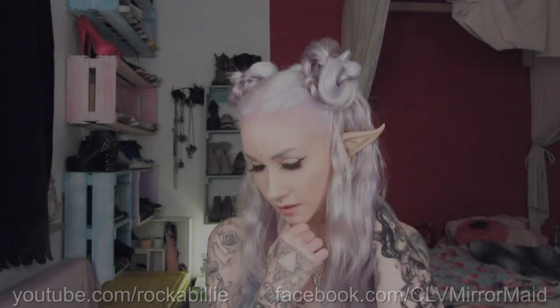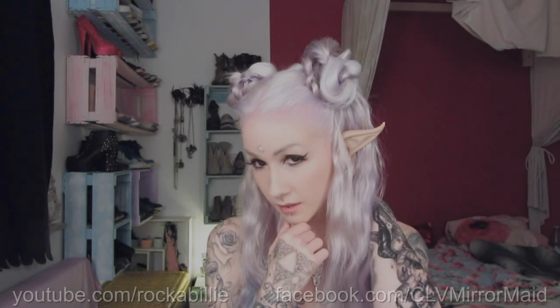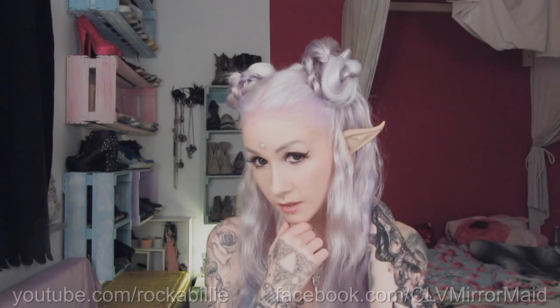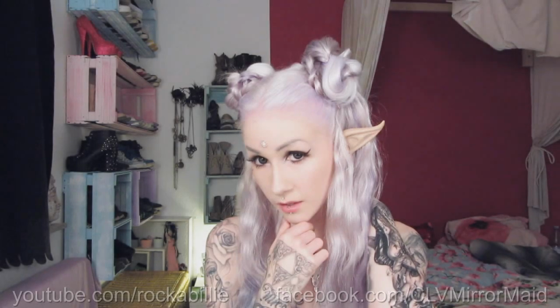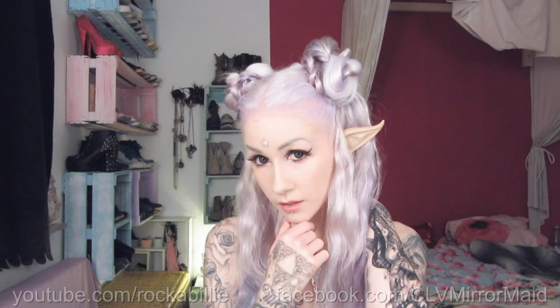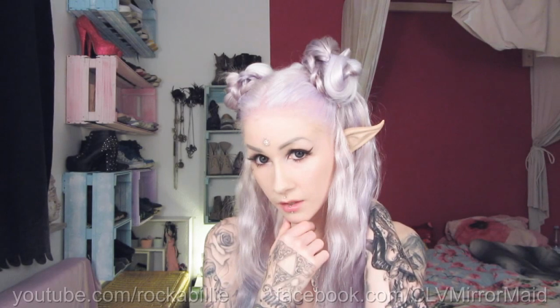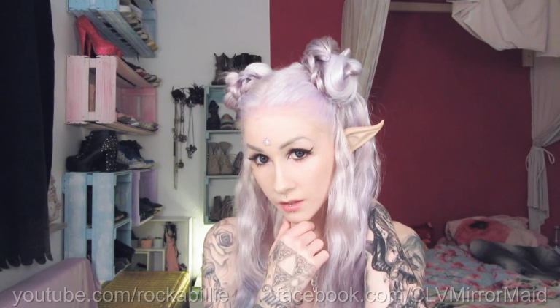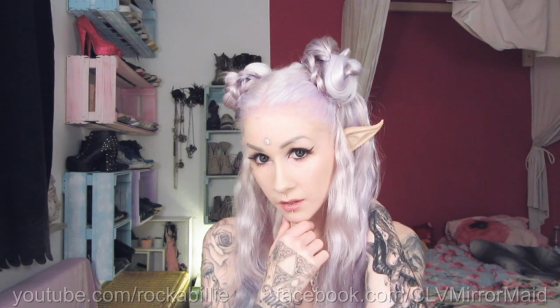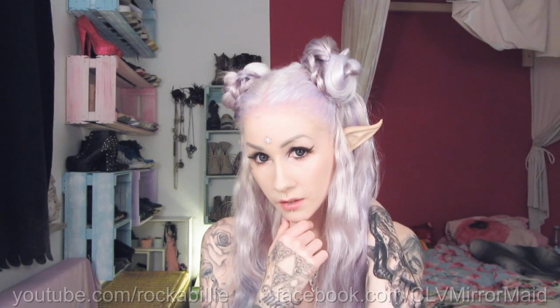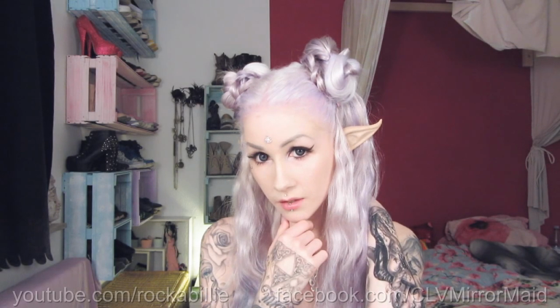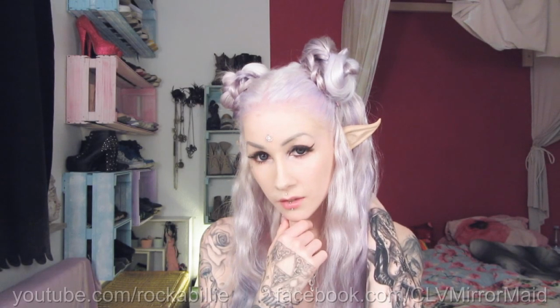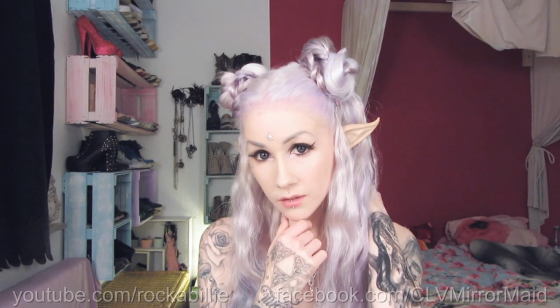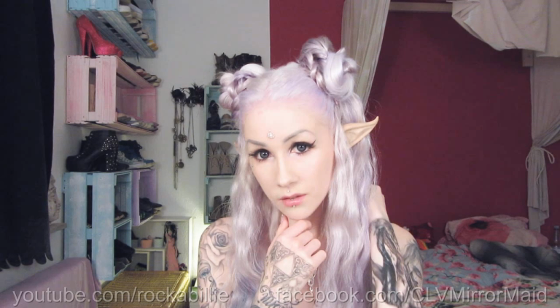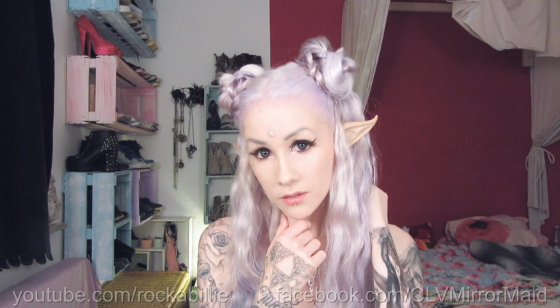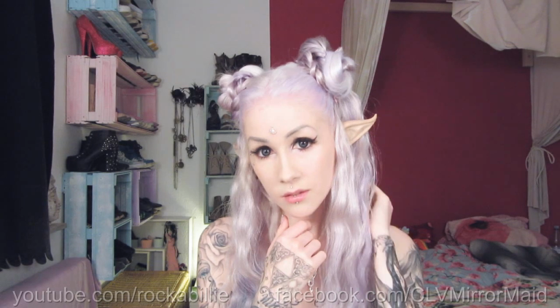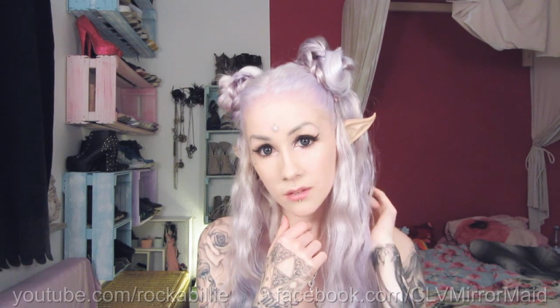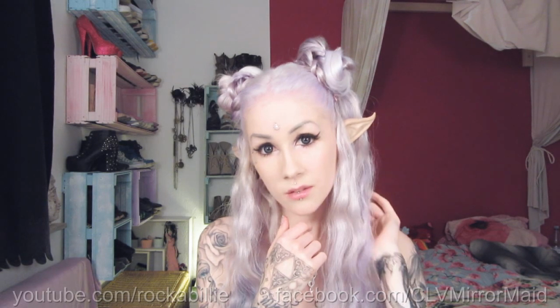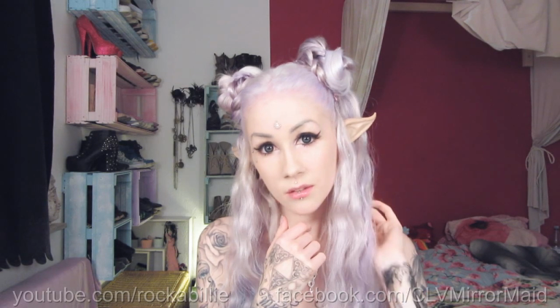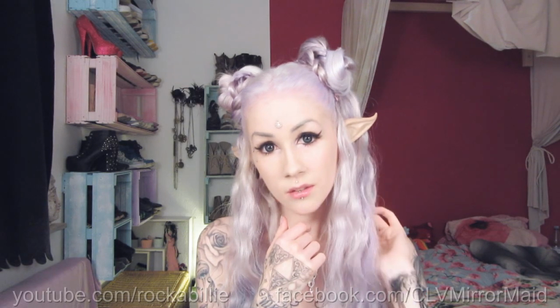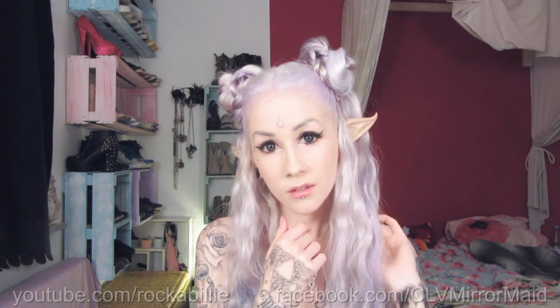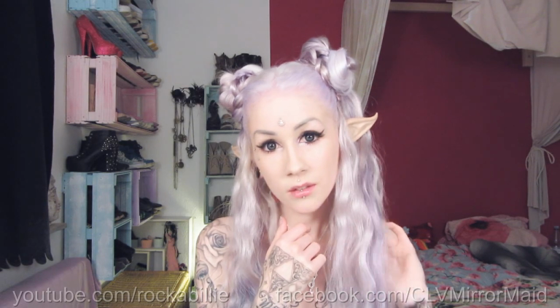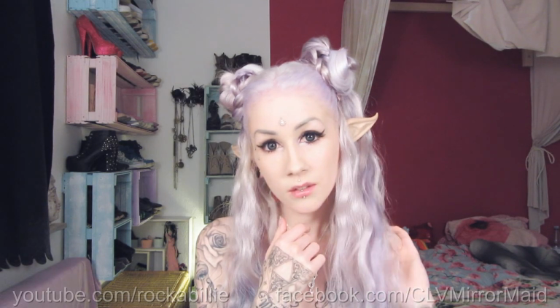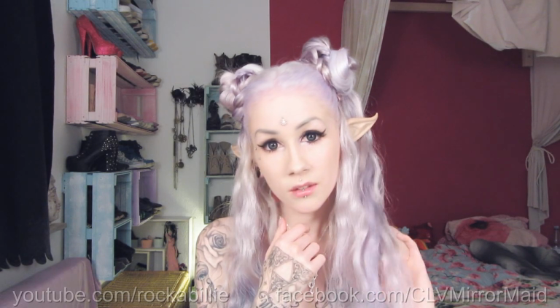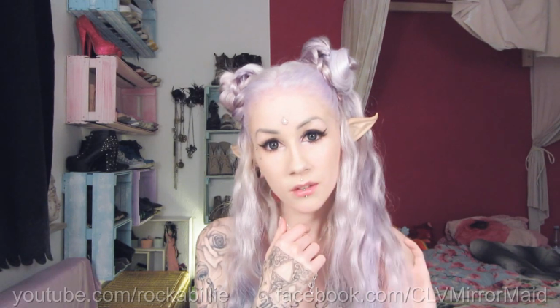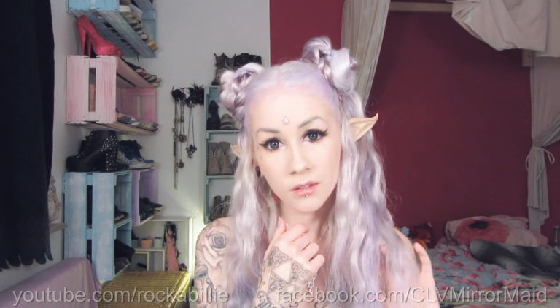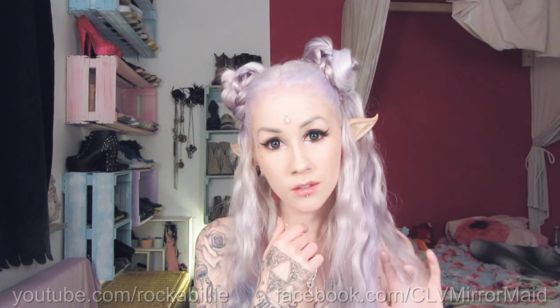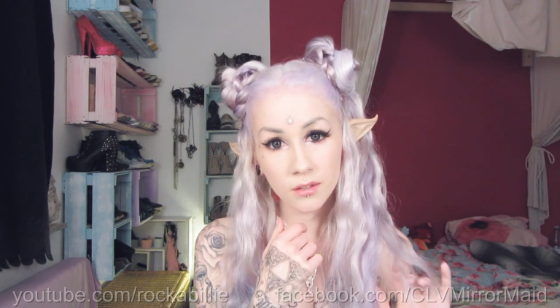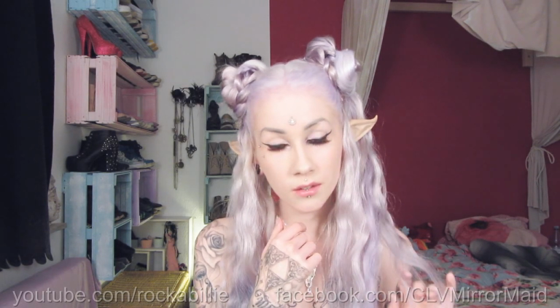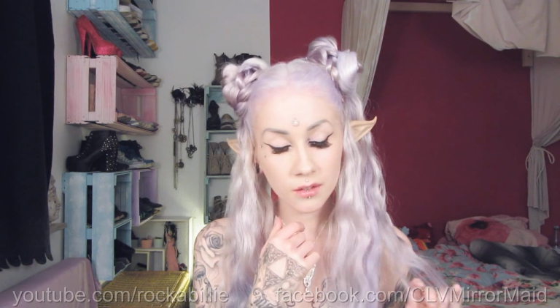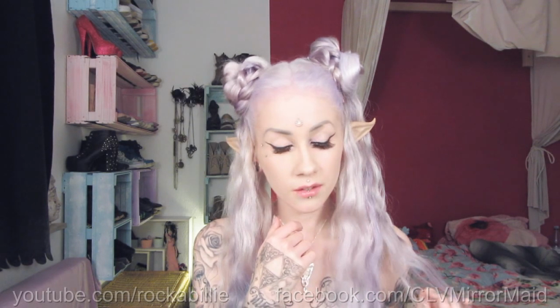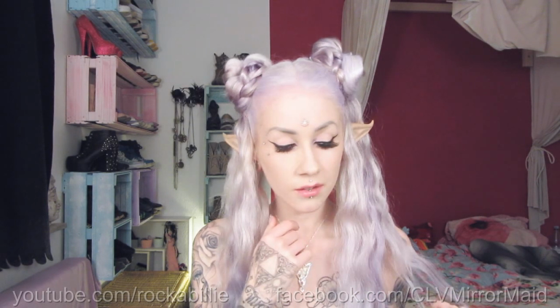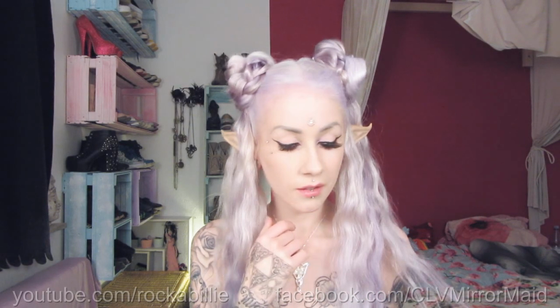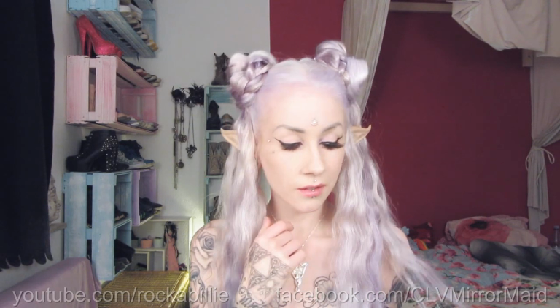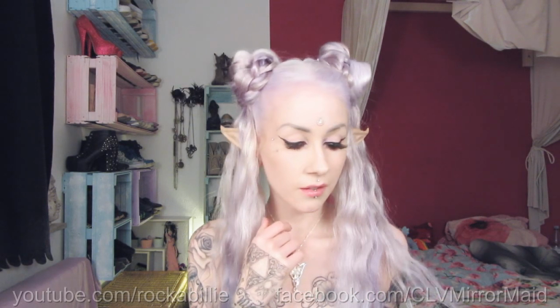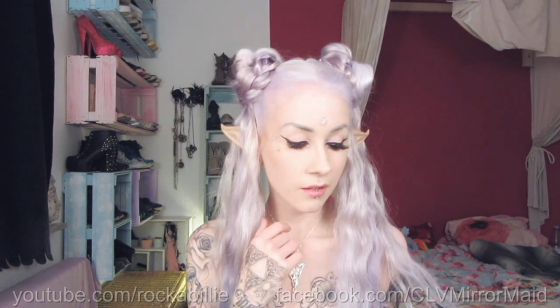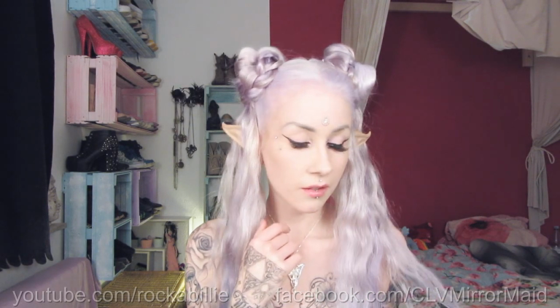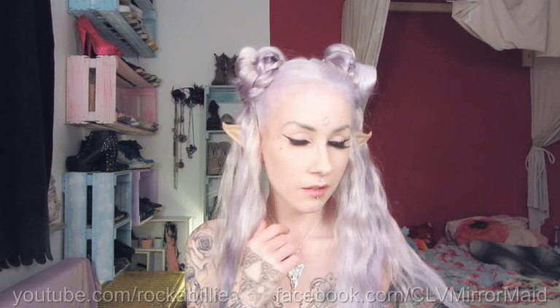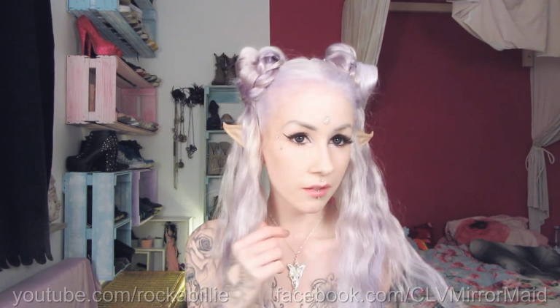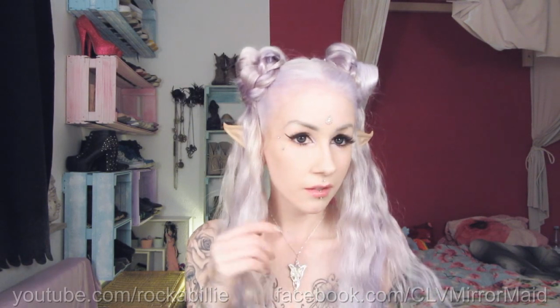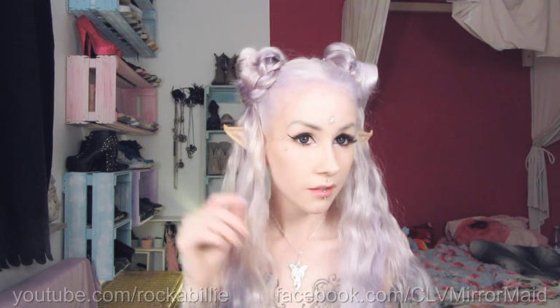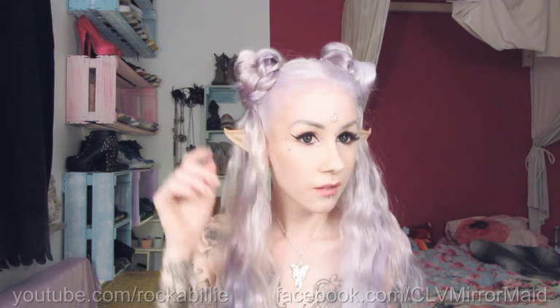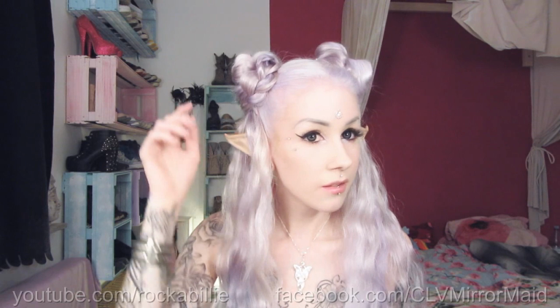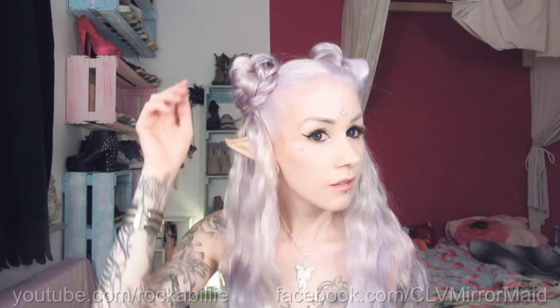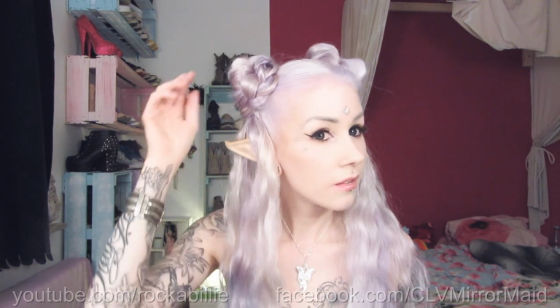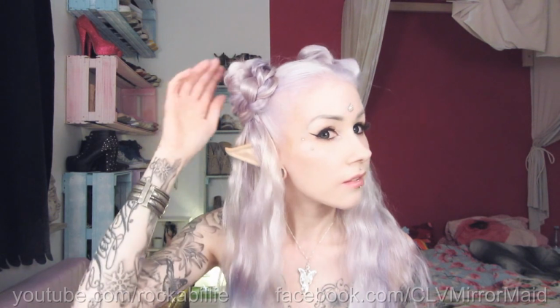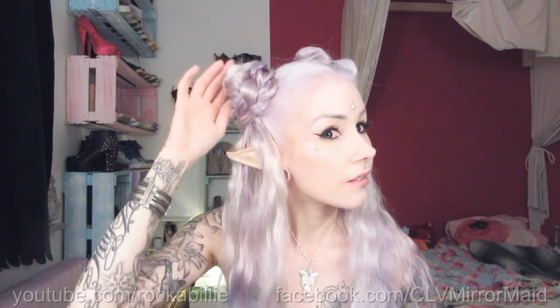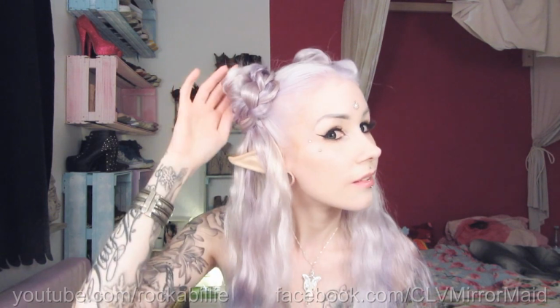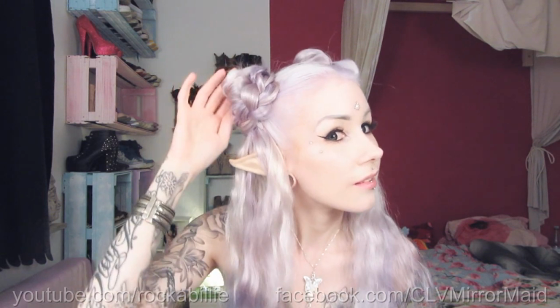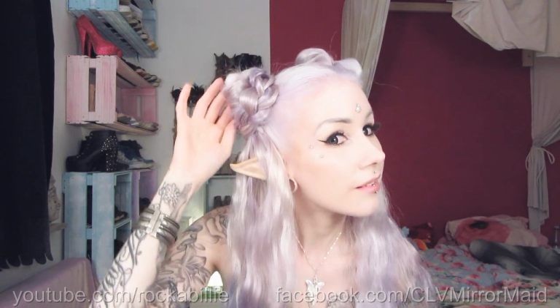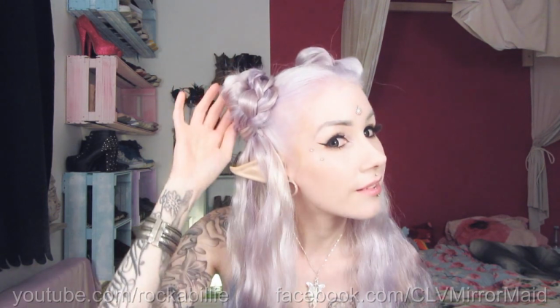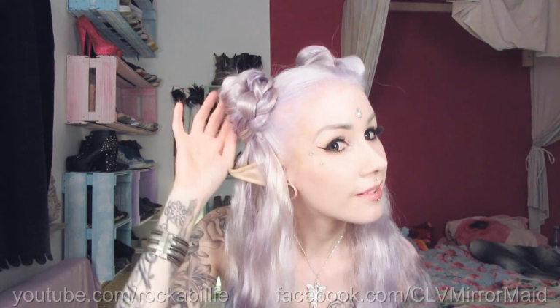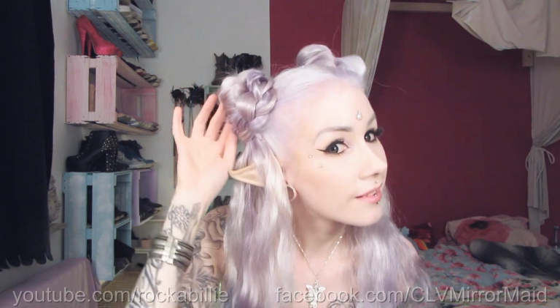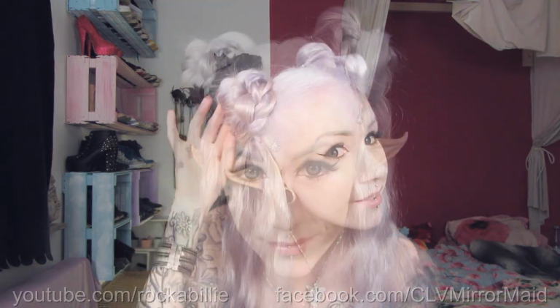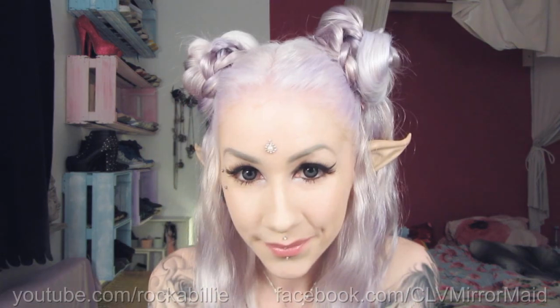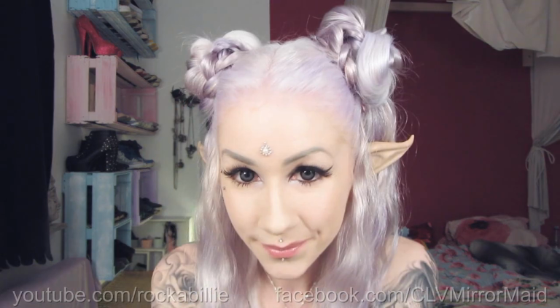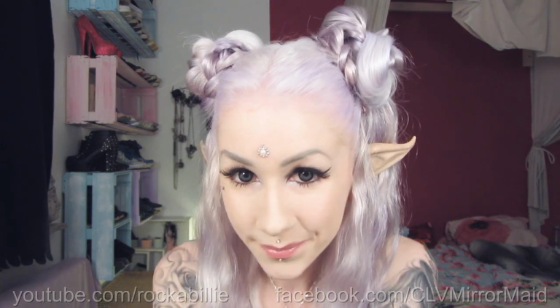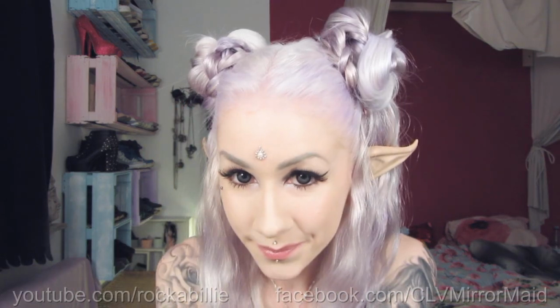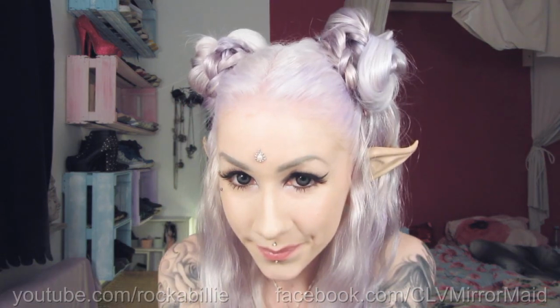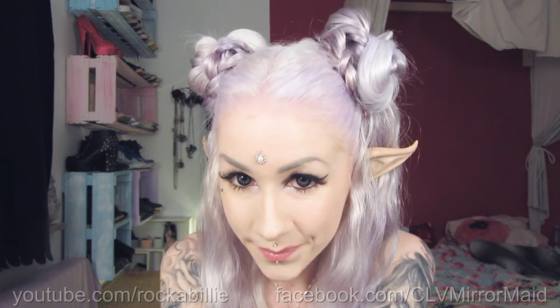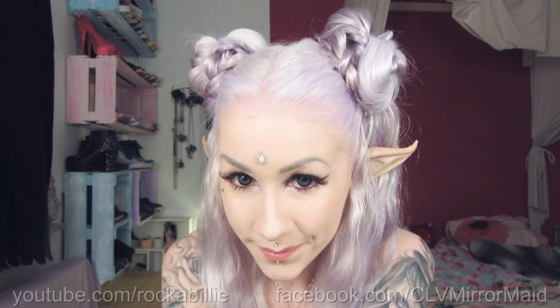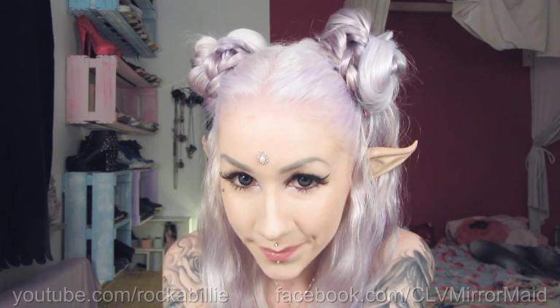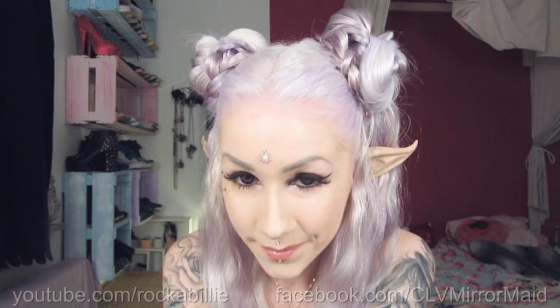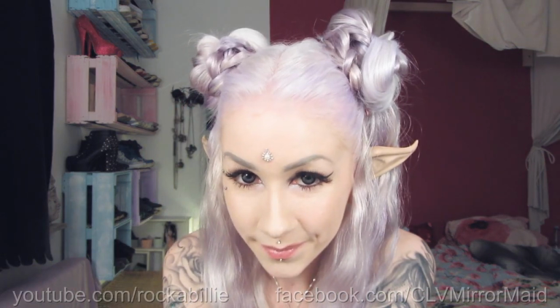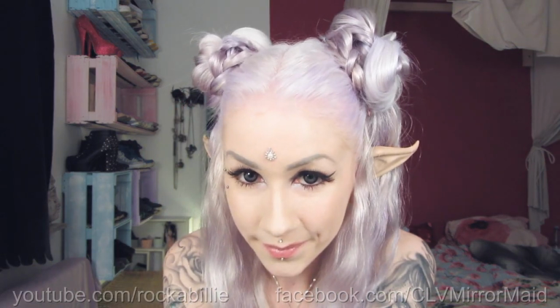Hello beautifuls! Let me show you how to achieve this cute fairytale look. You might also use this for a Sailor Moon cosplay.